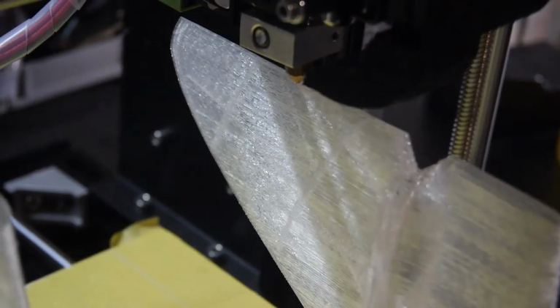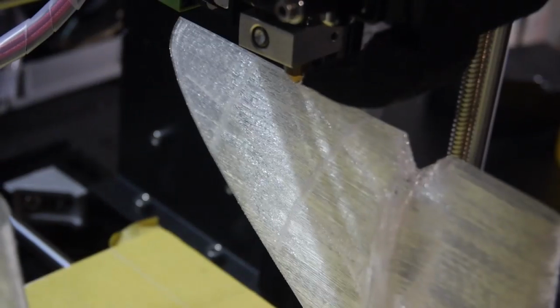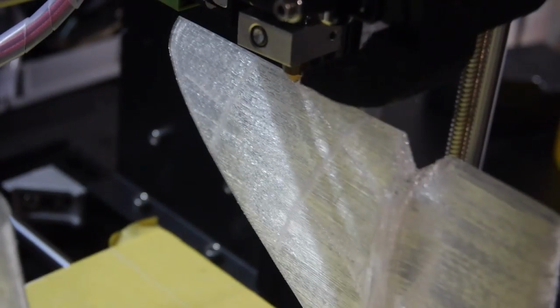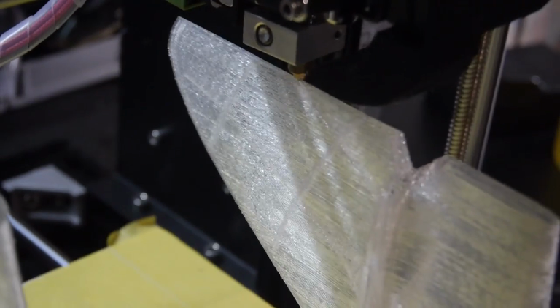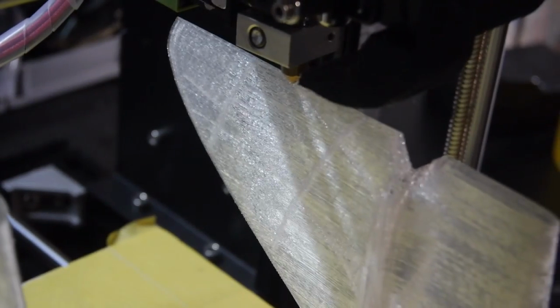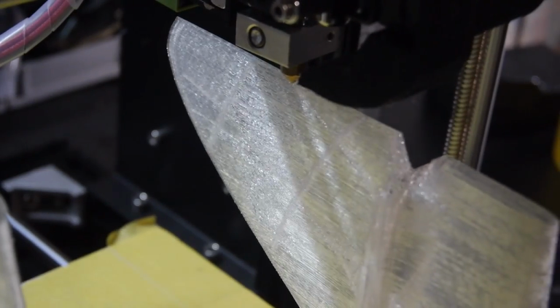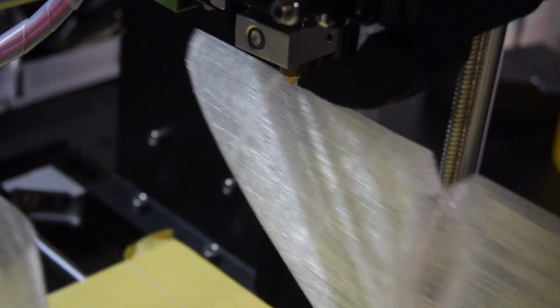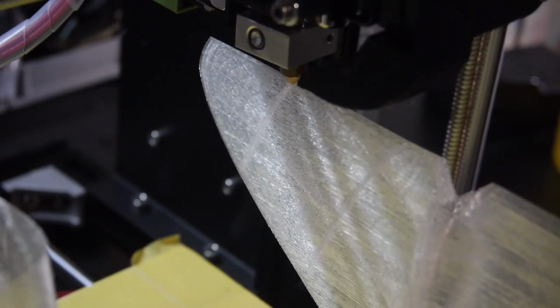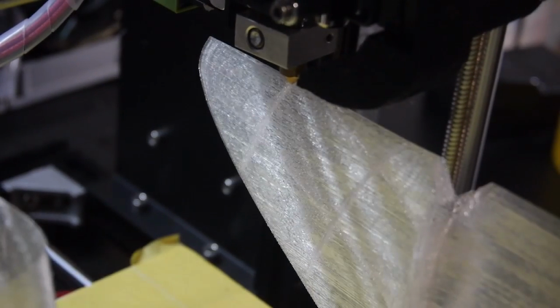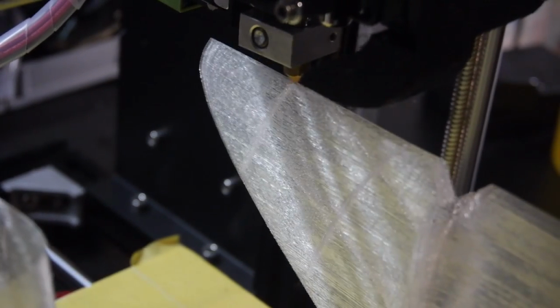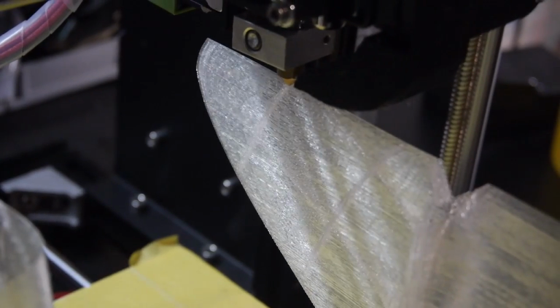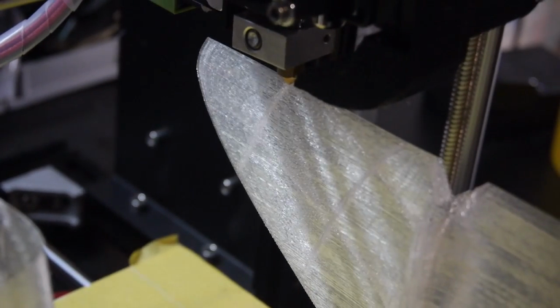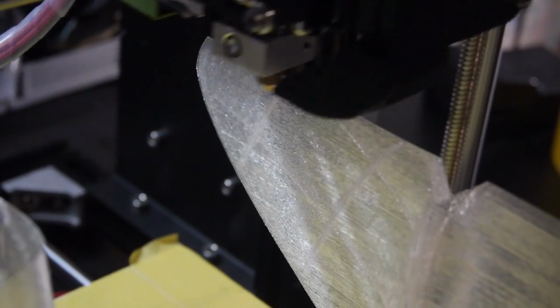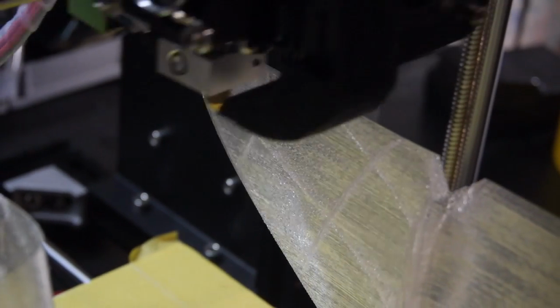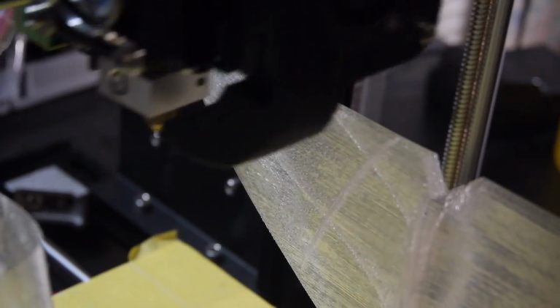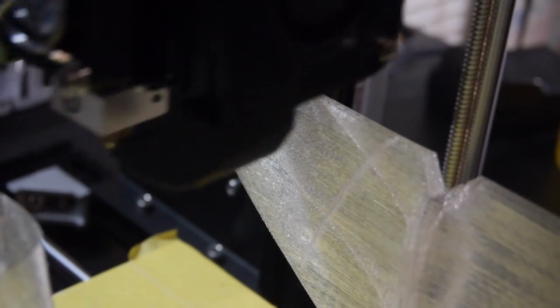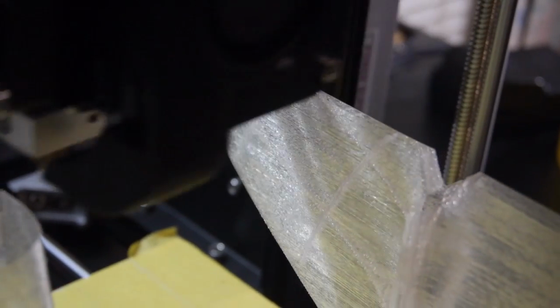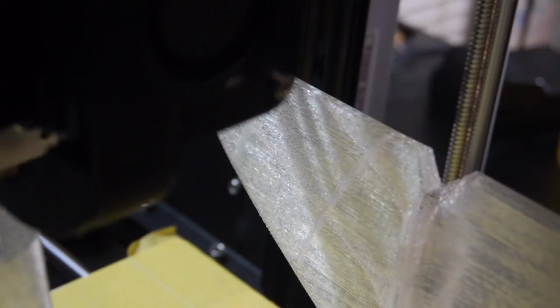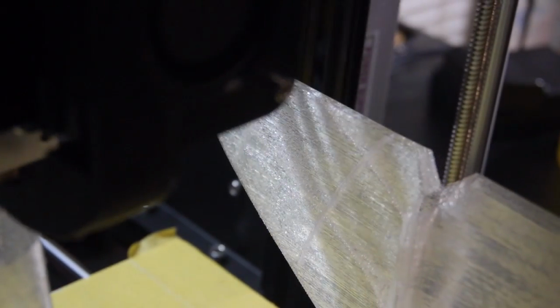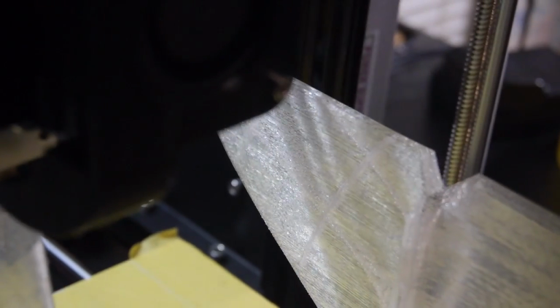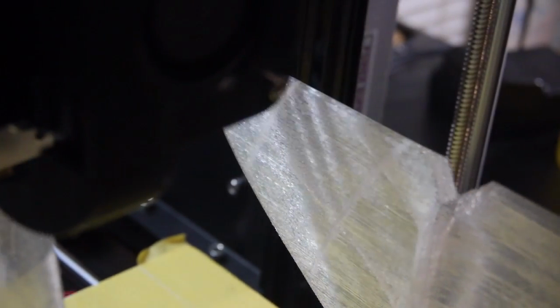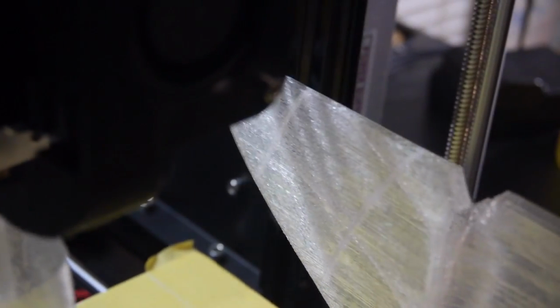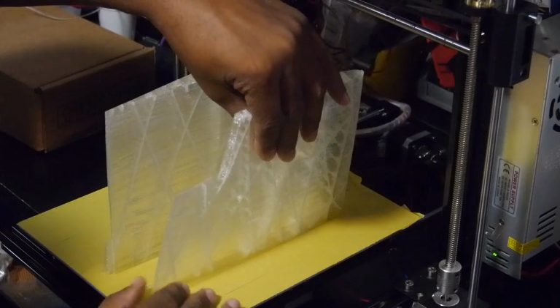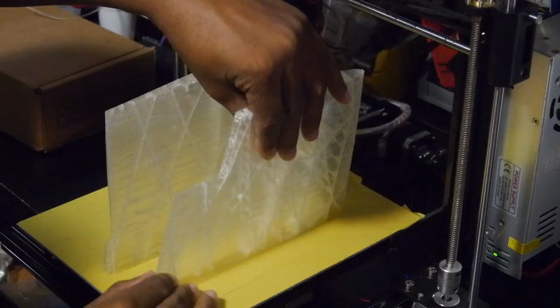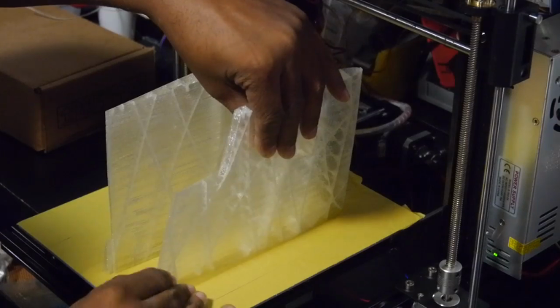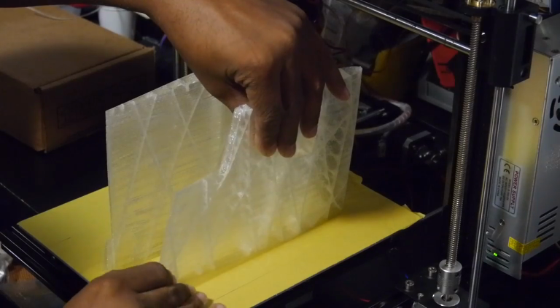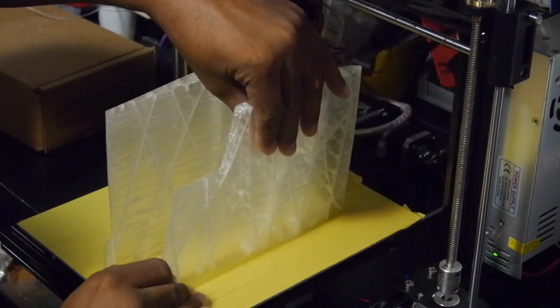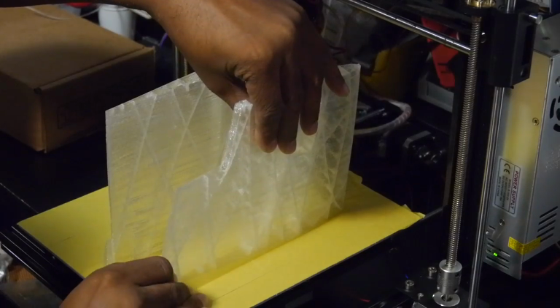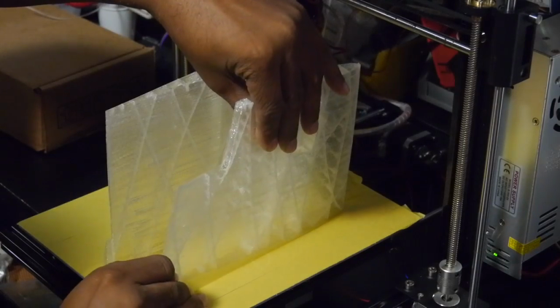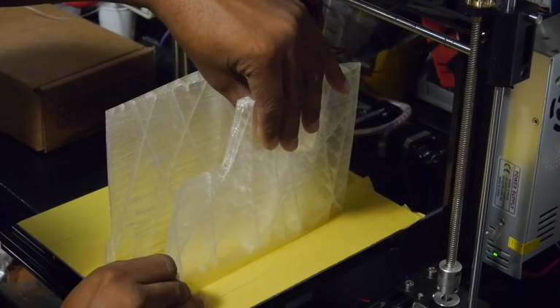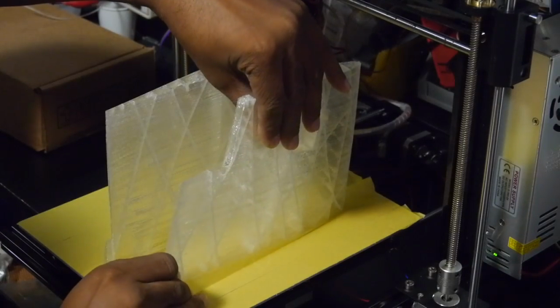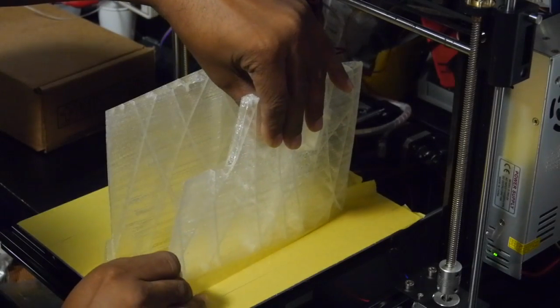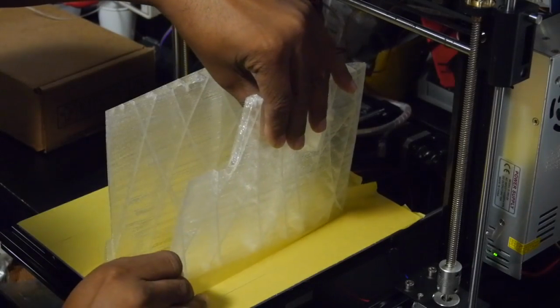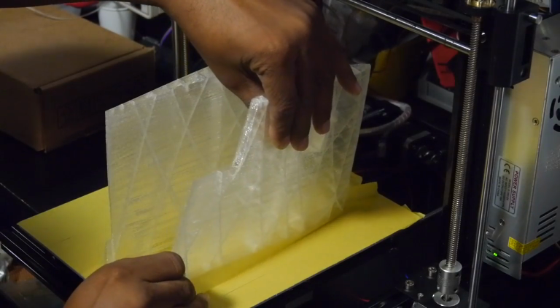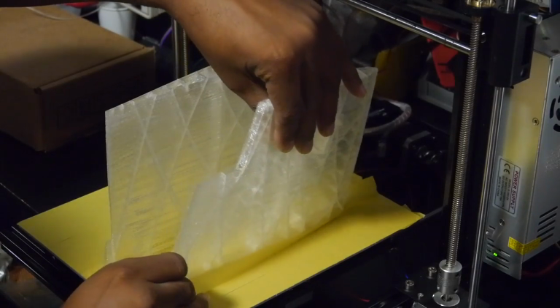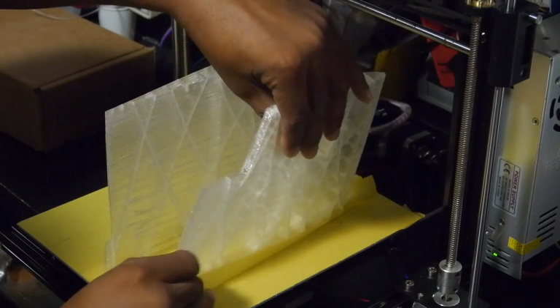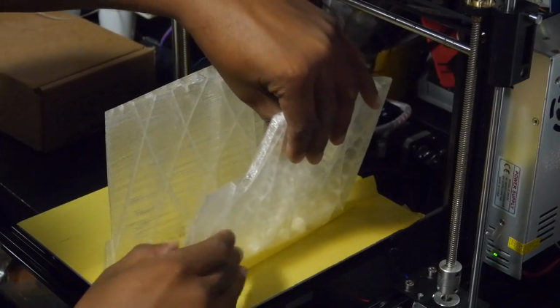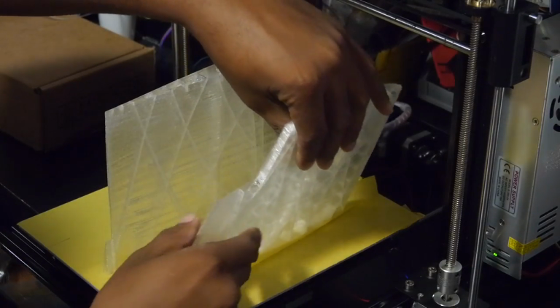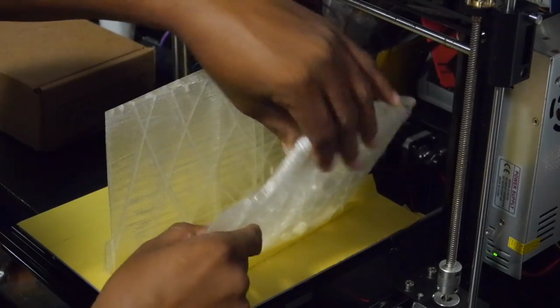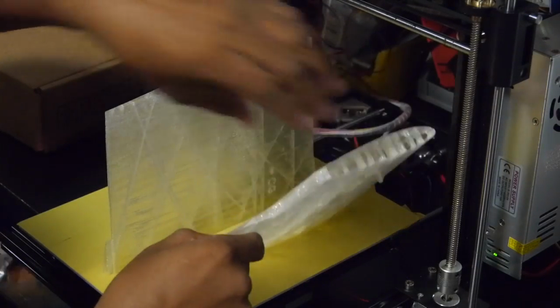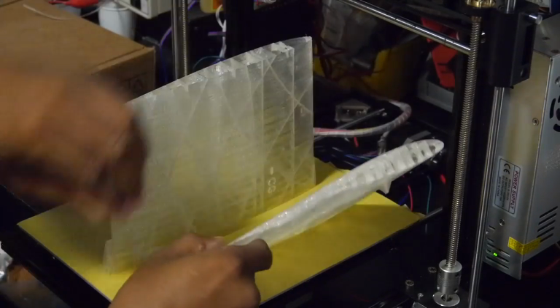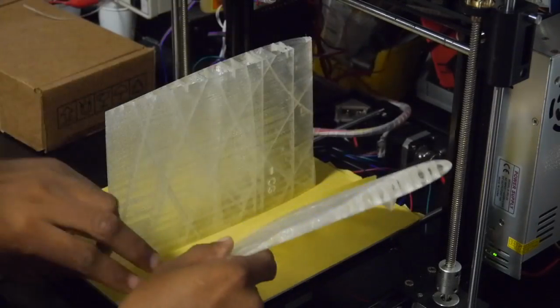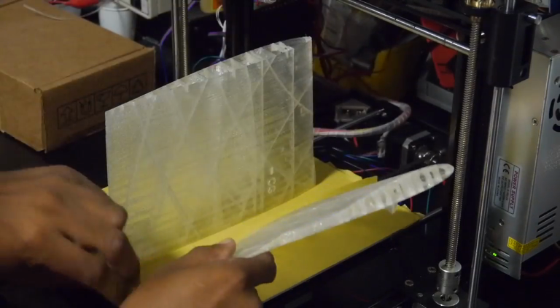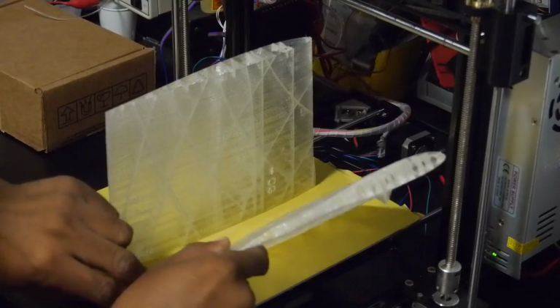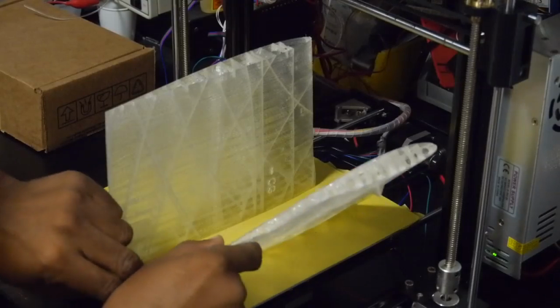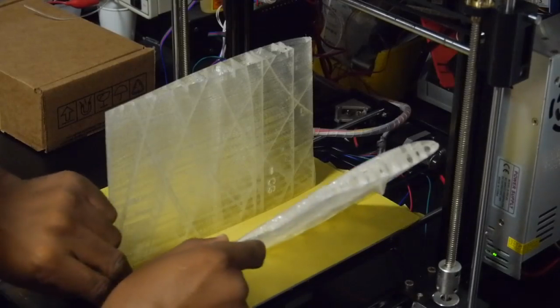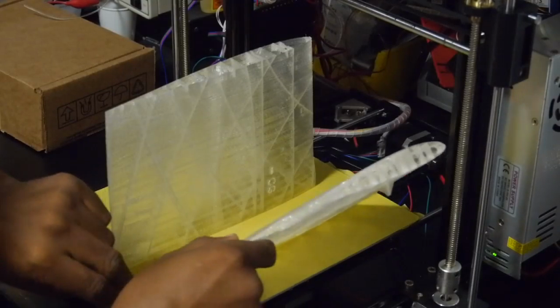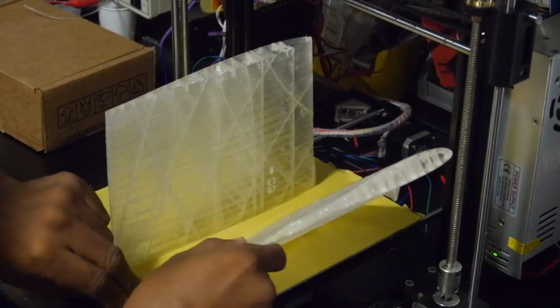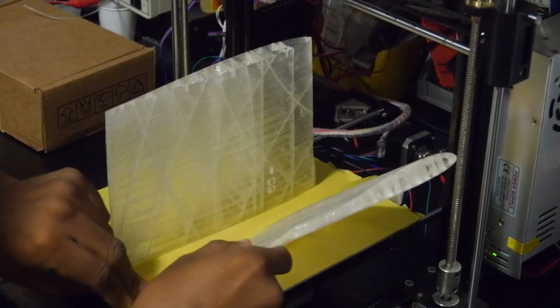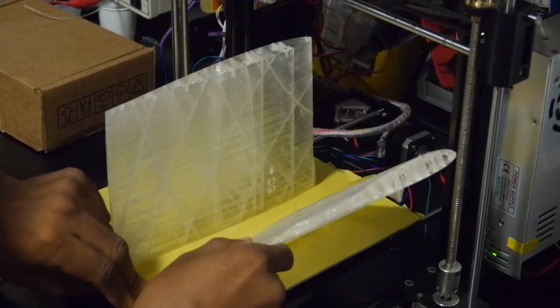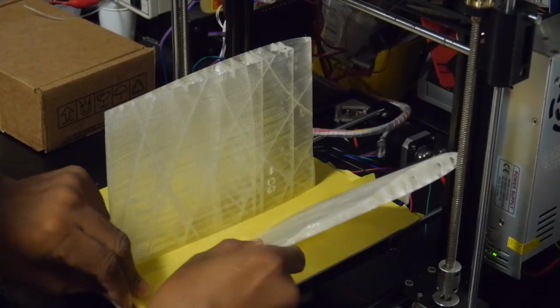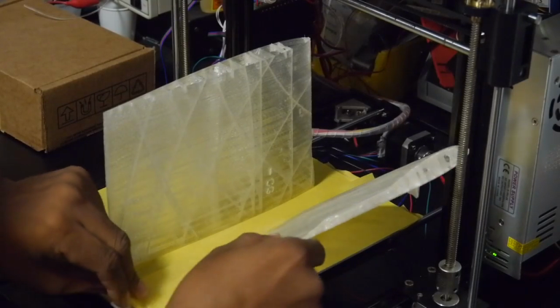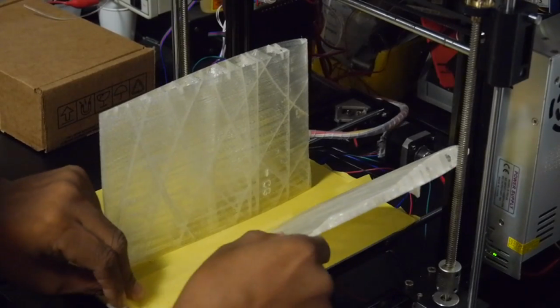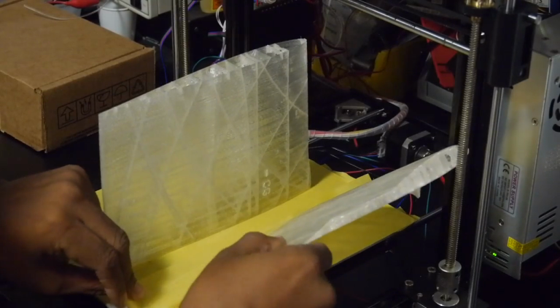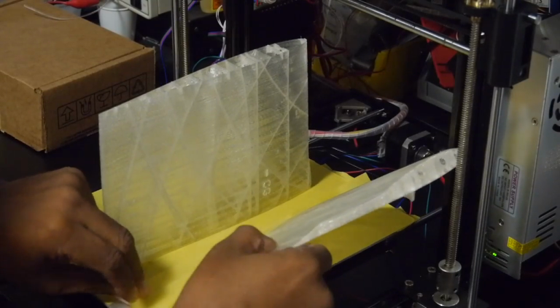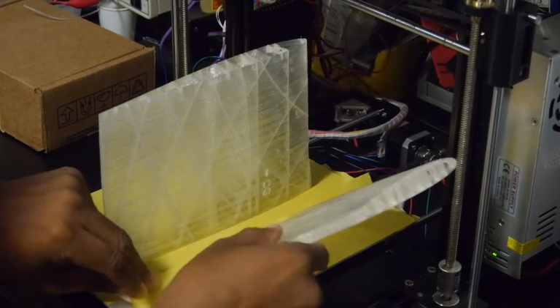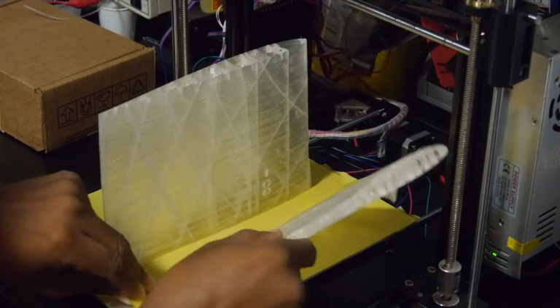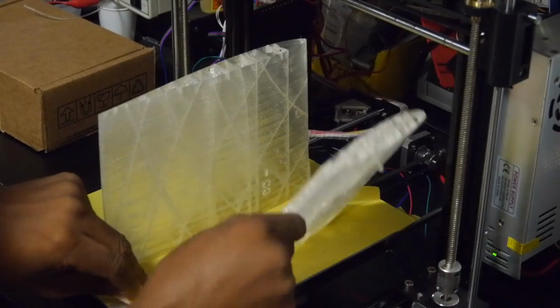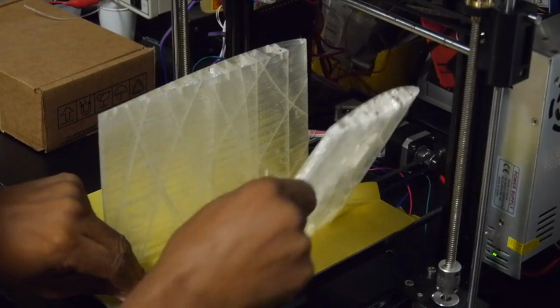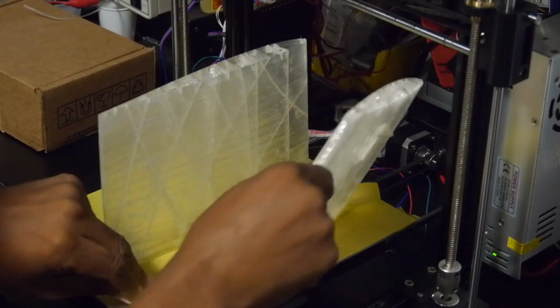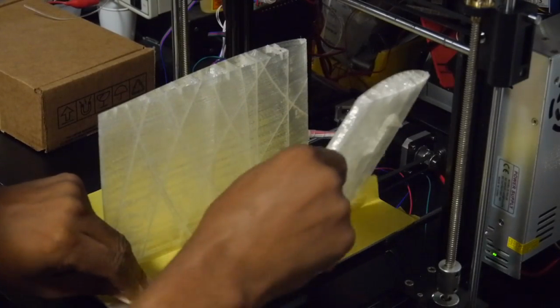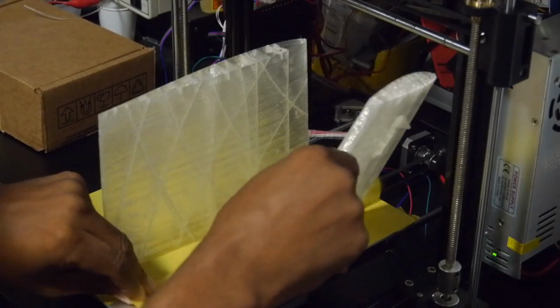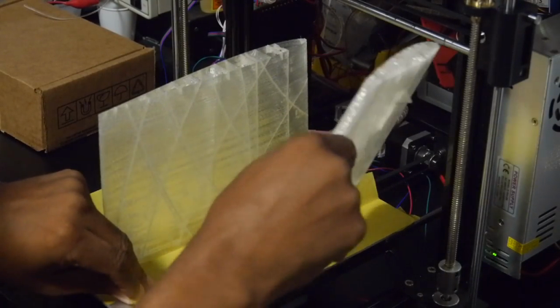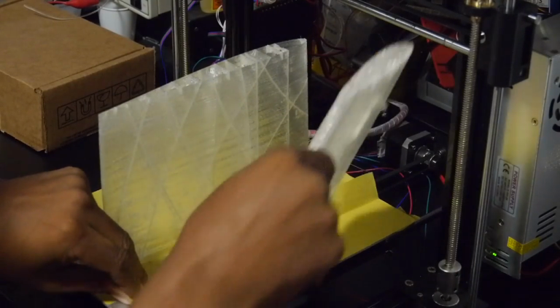It took some incremental tweaking, but I was able to get a pretty nice print of all the parts, though not without some issues.